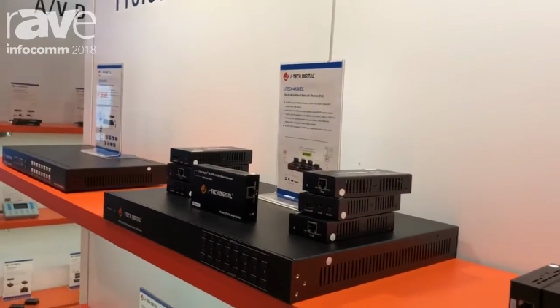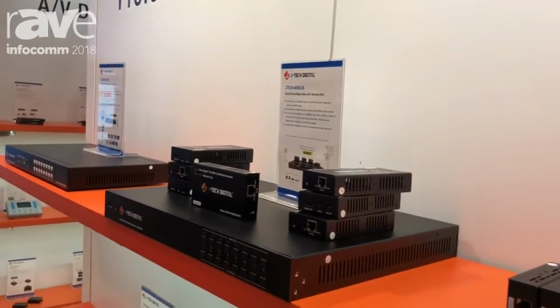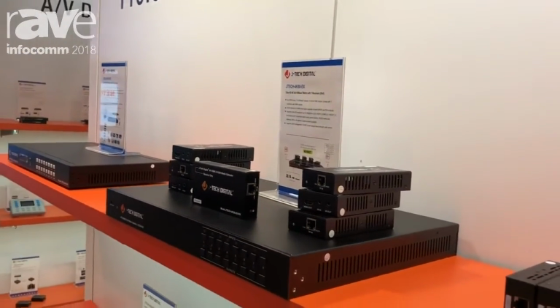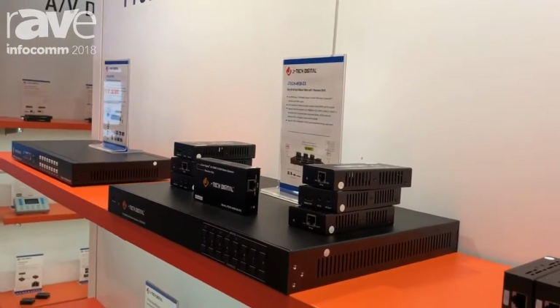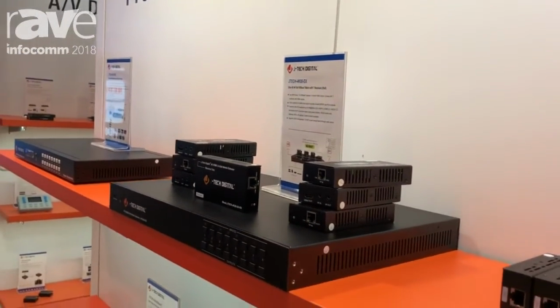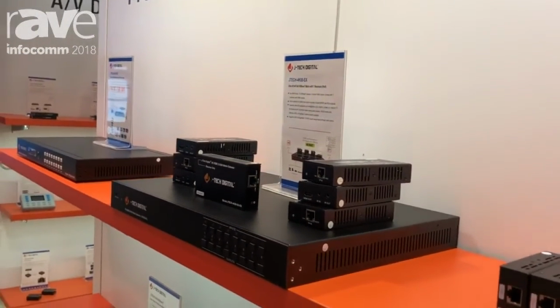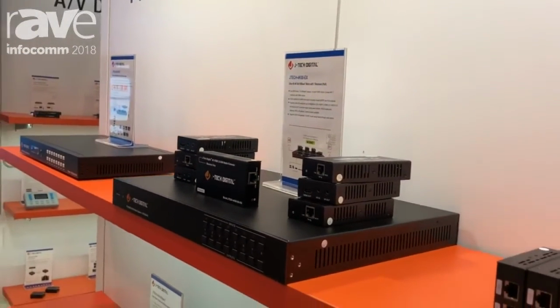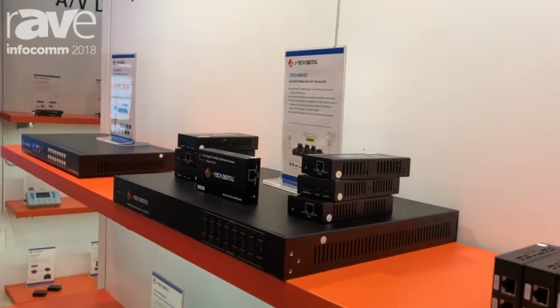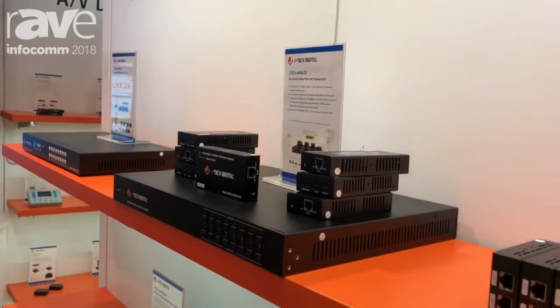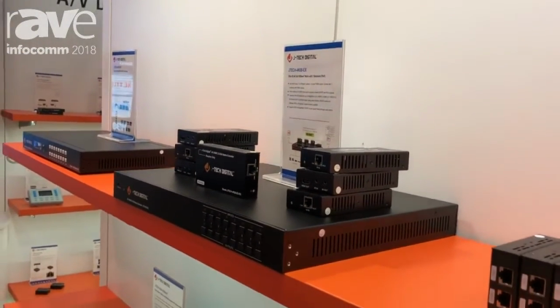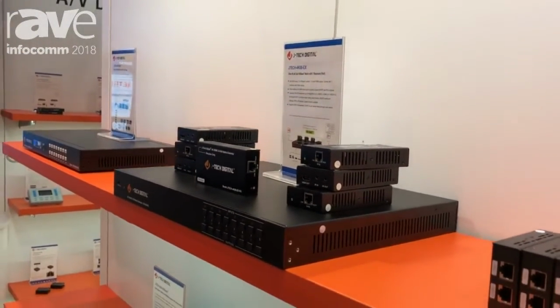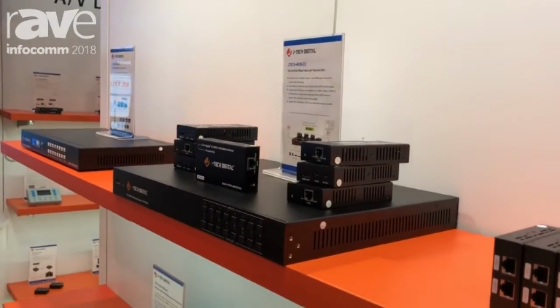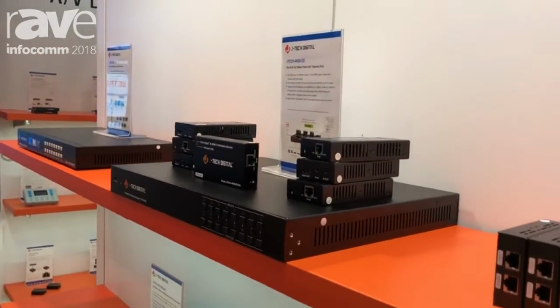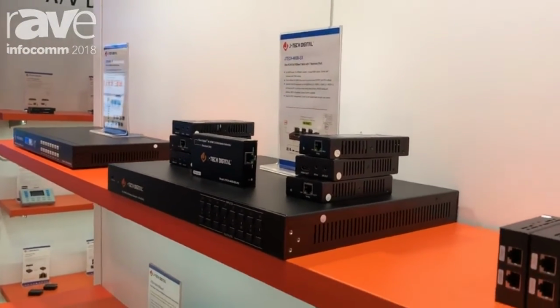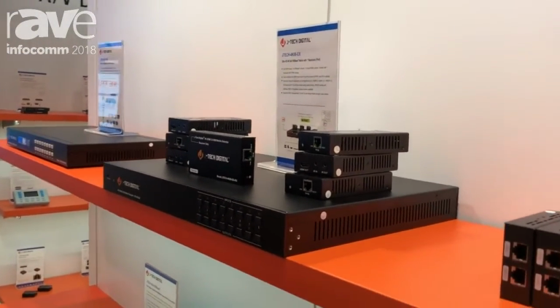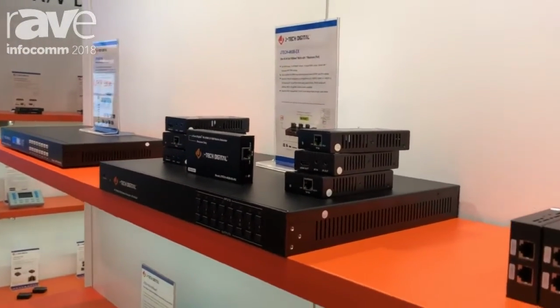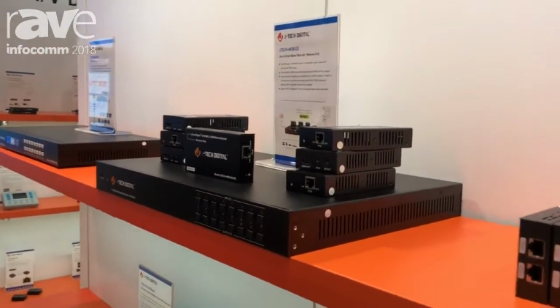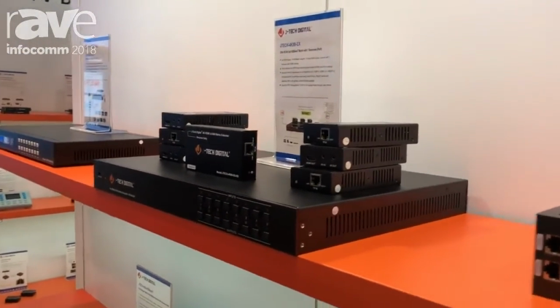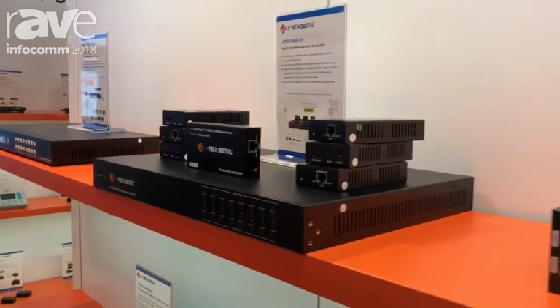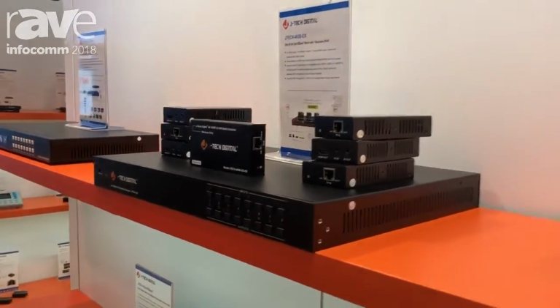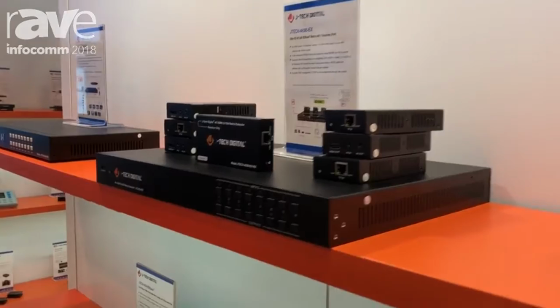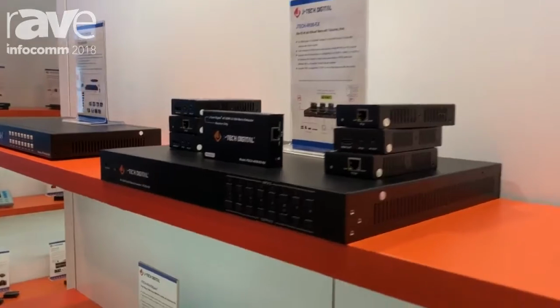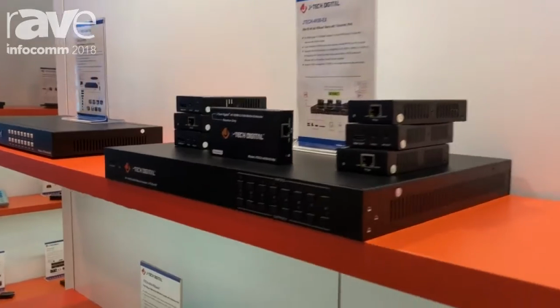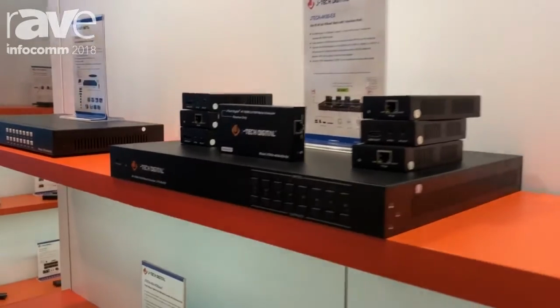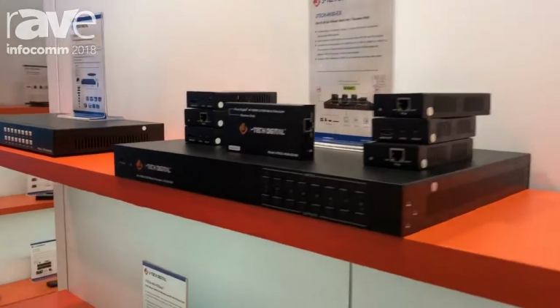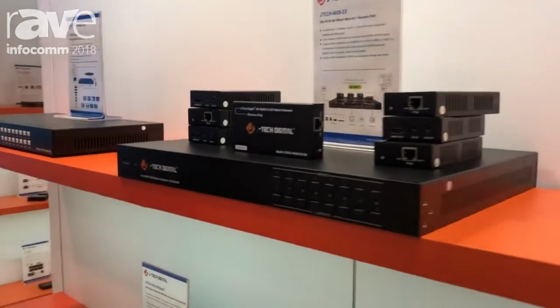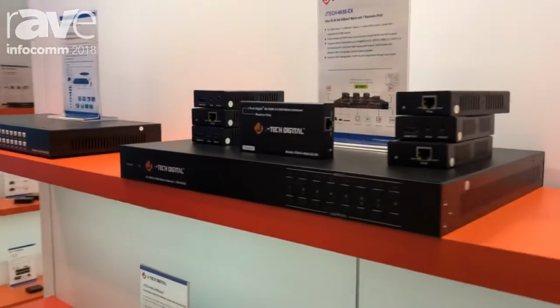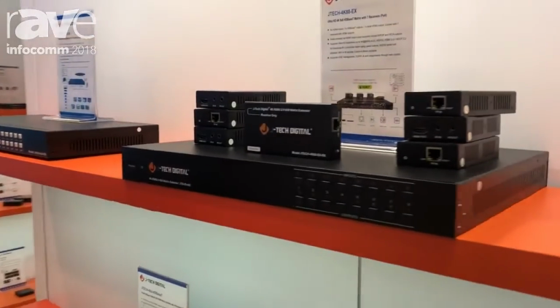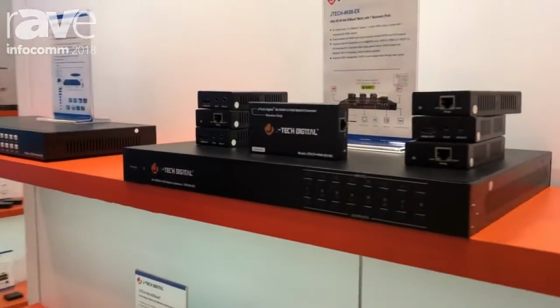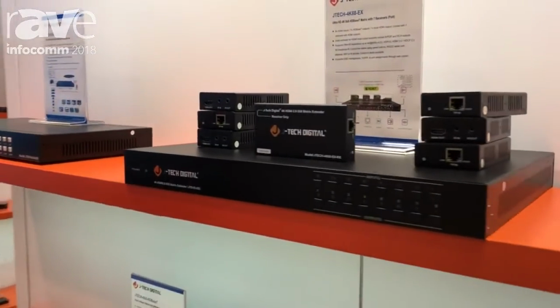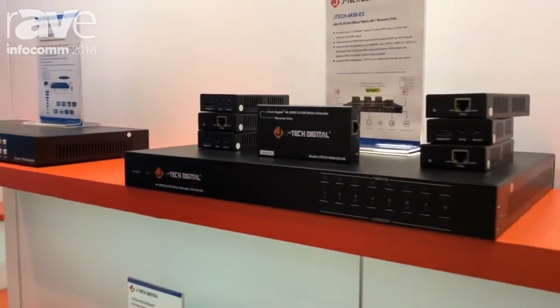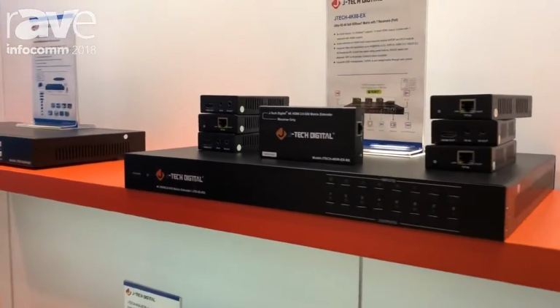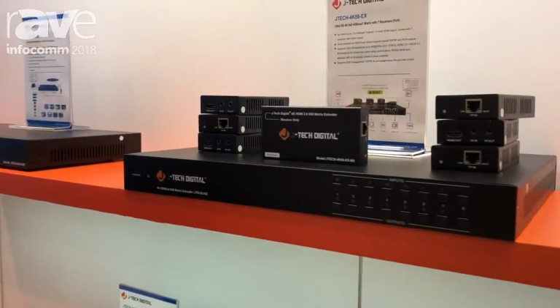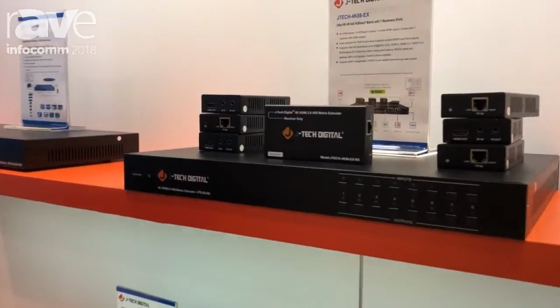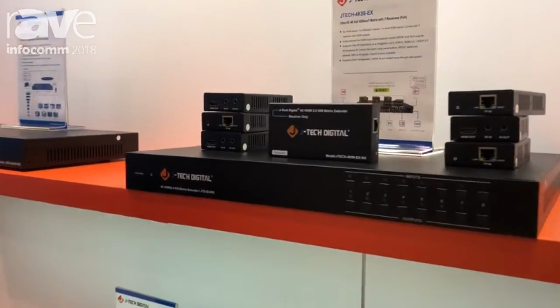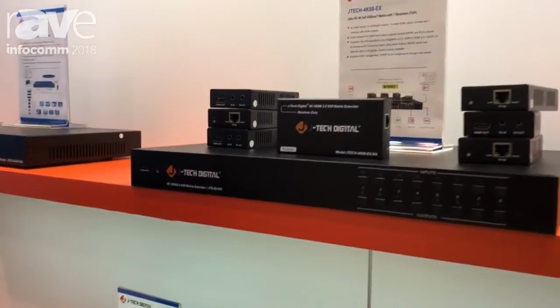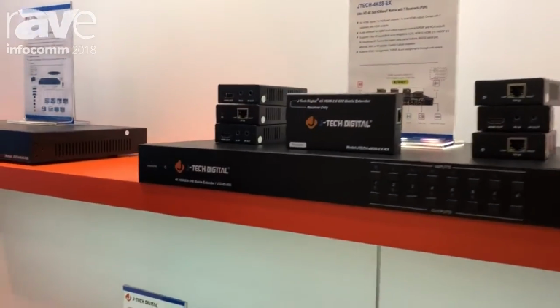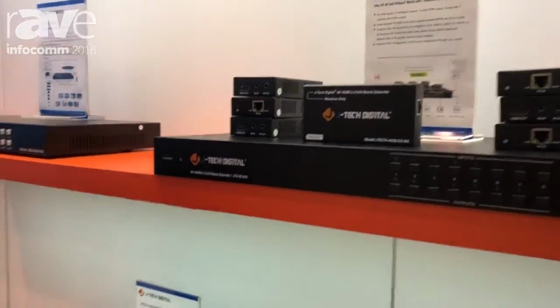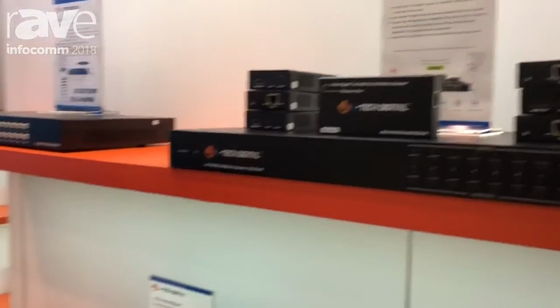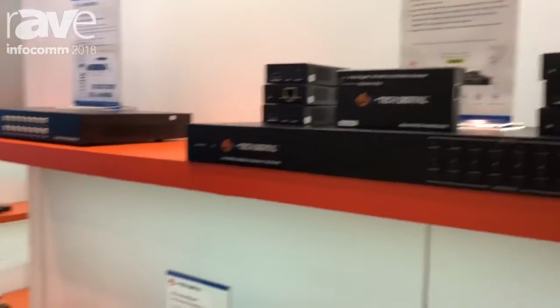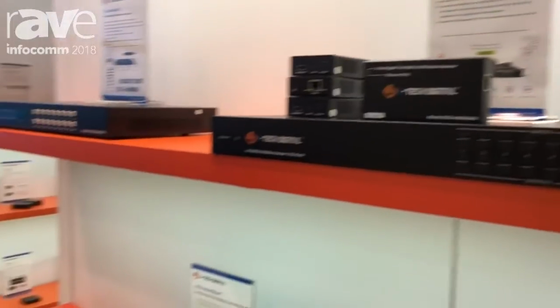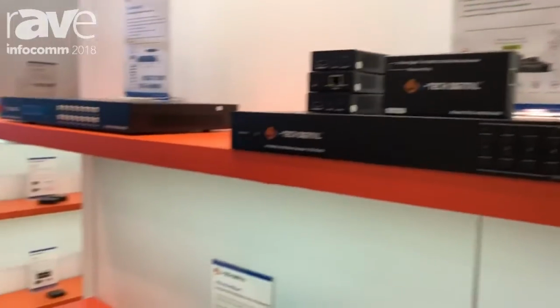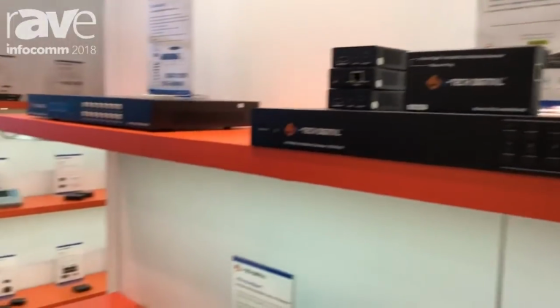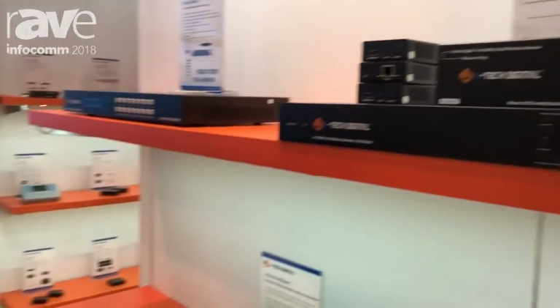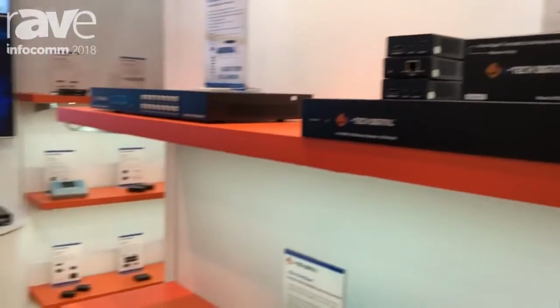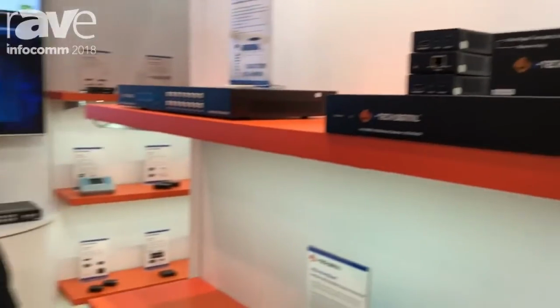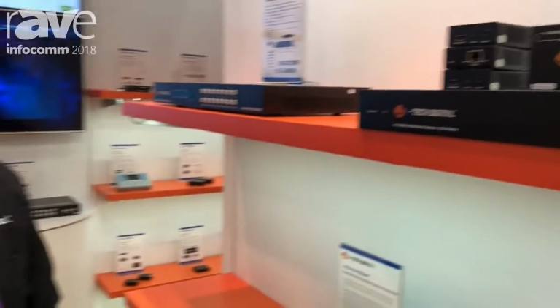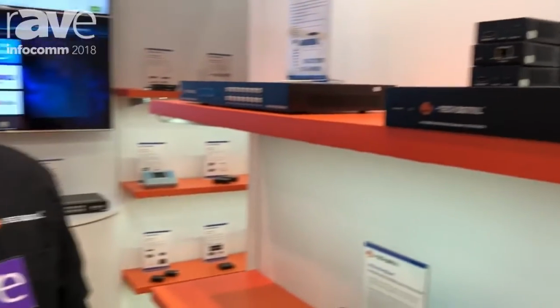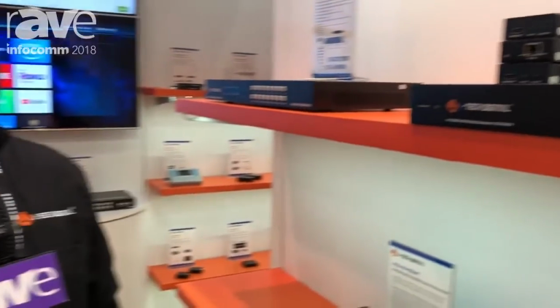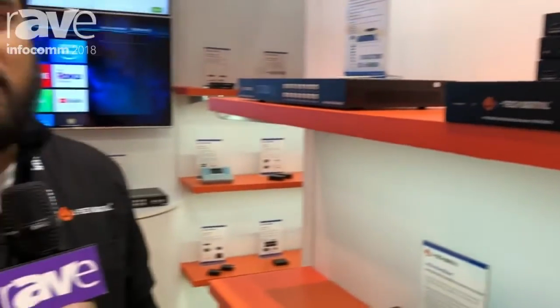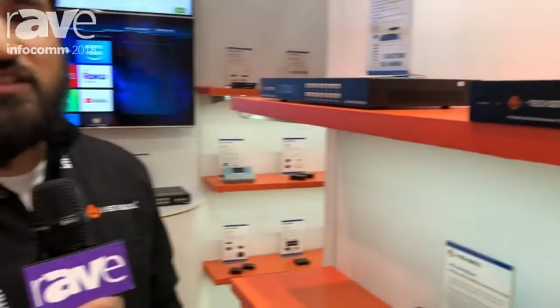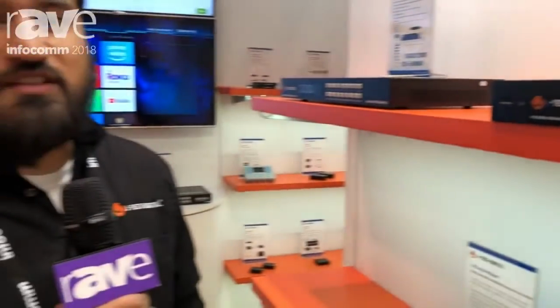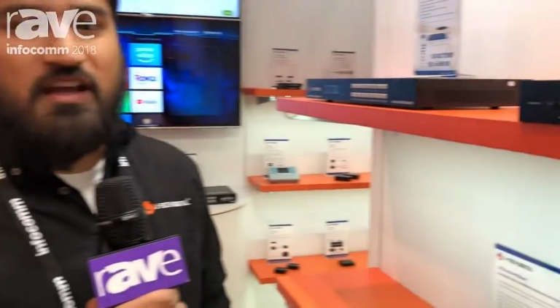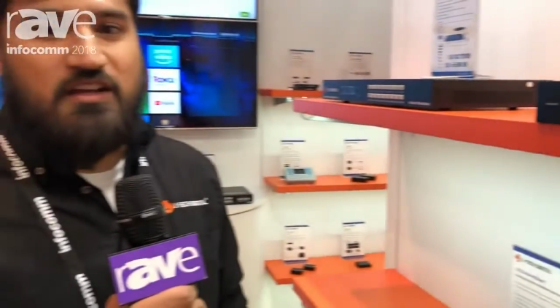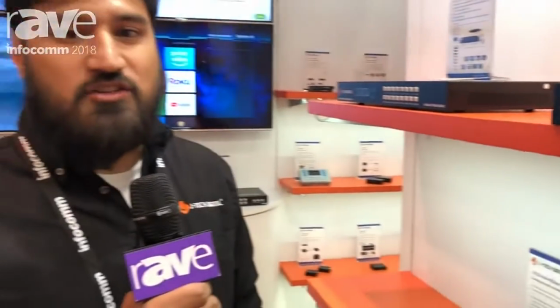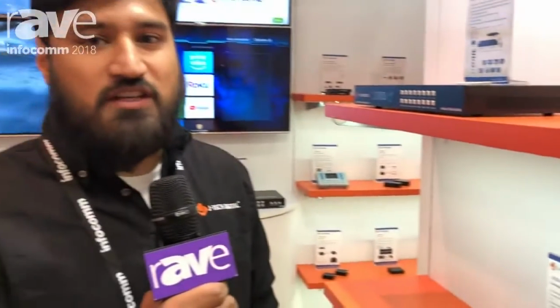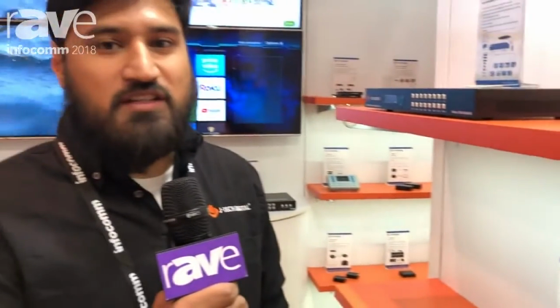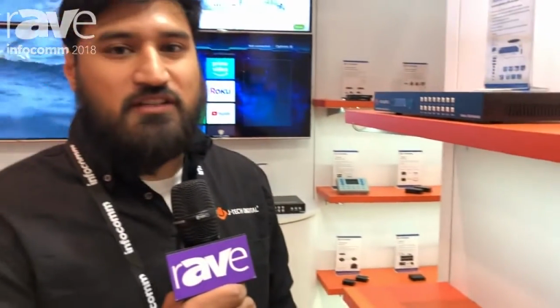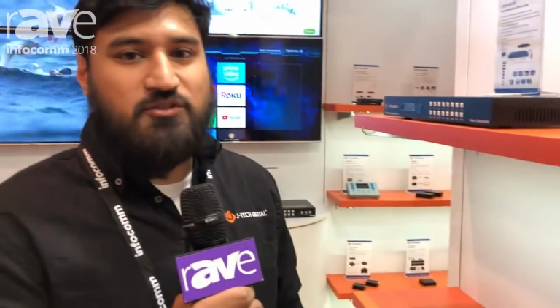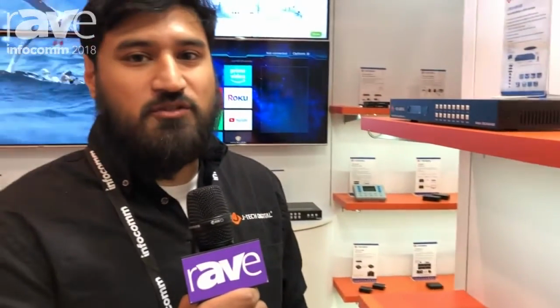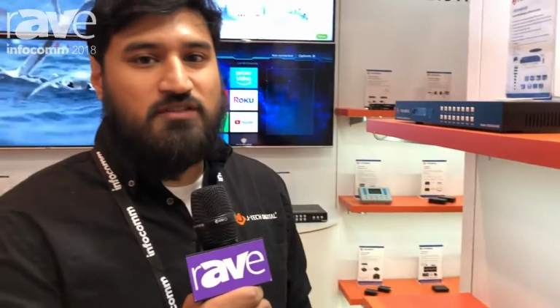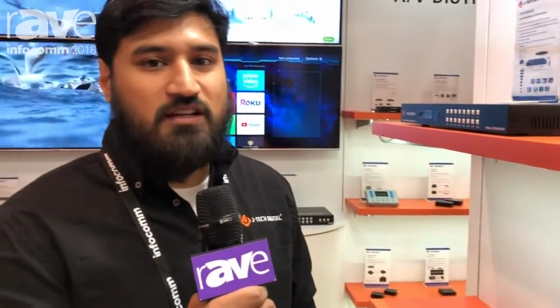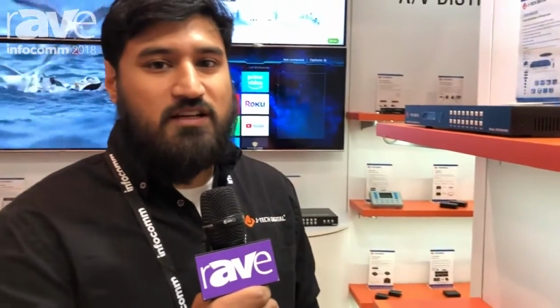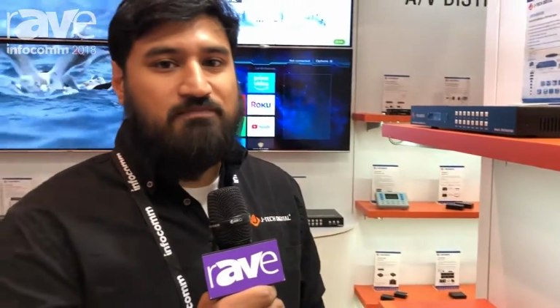This device is also HDCP 2.2 compliant. If you have any further questions, you can visit us at JTECDigital.com.